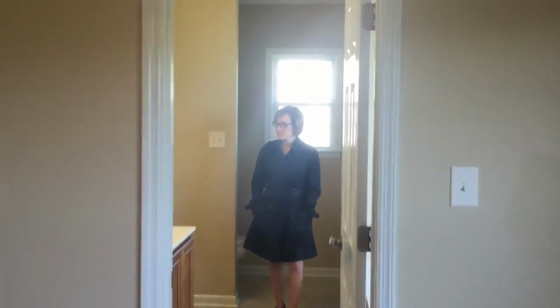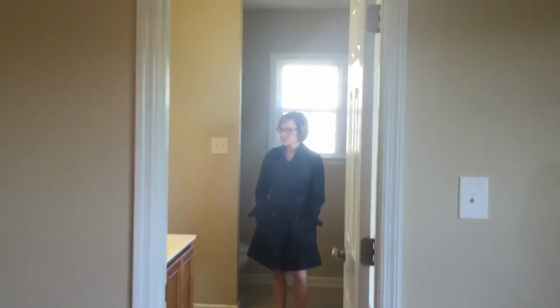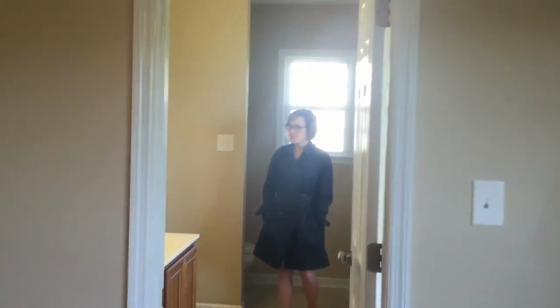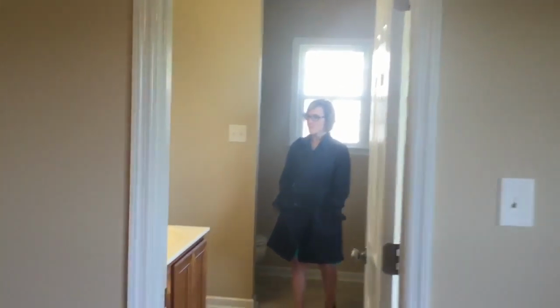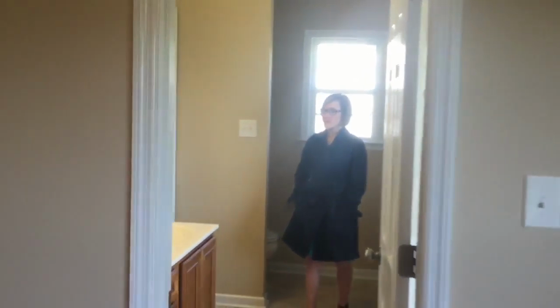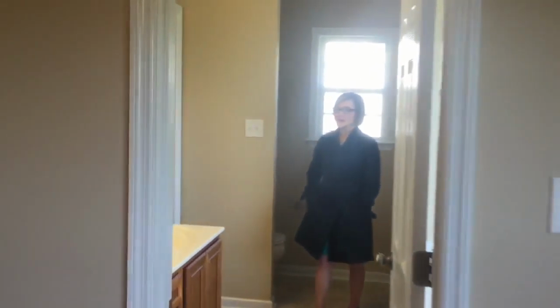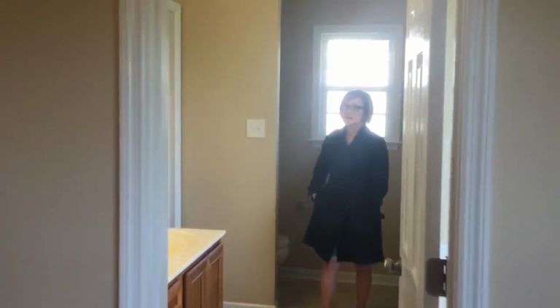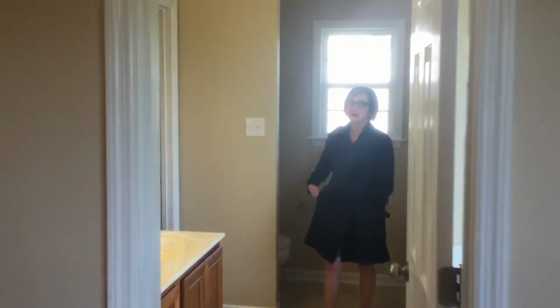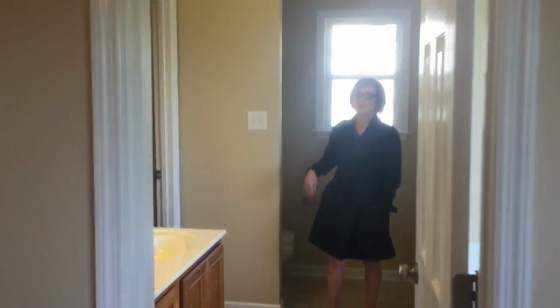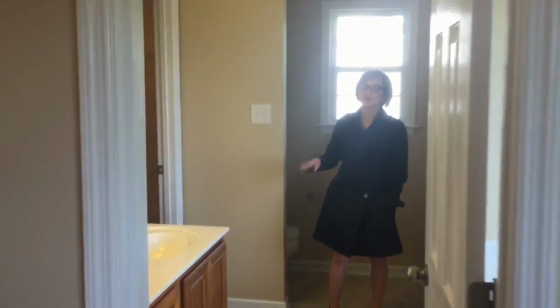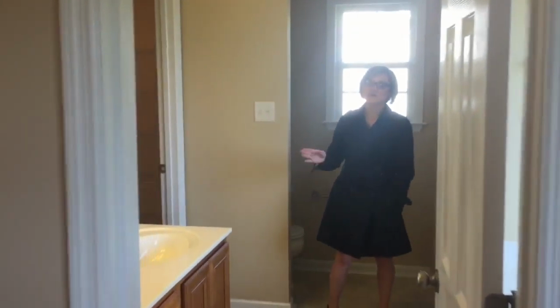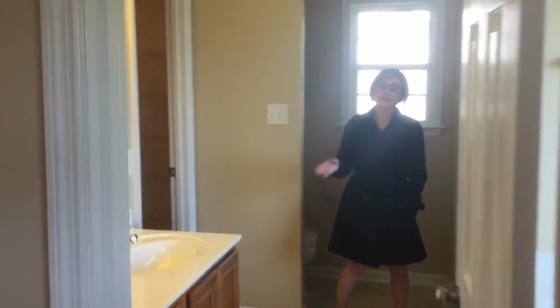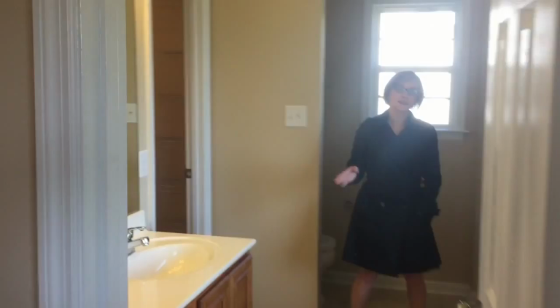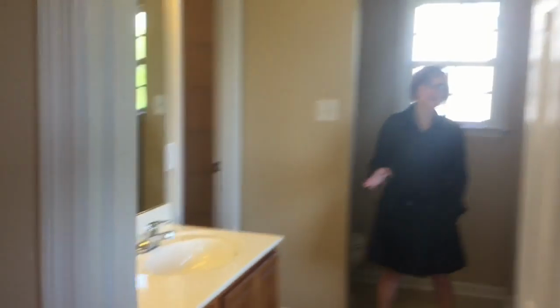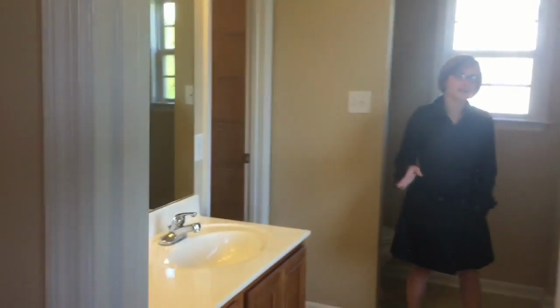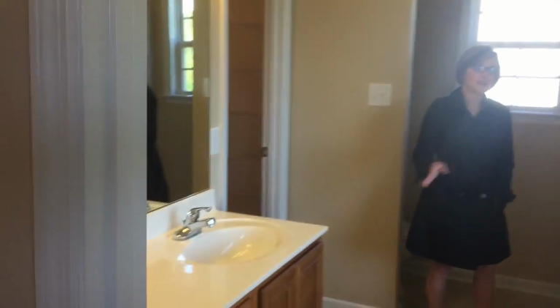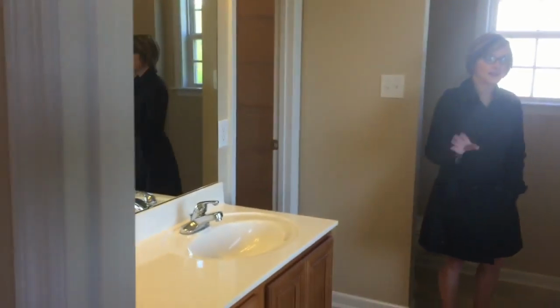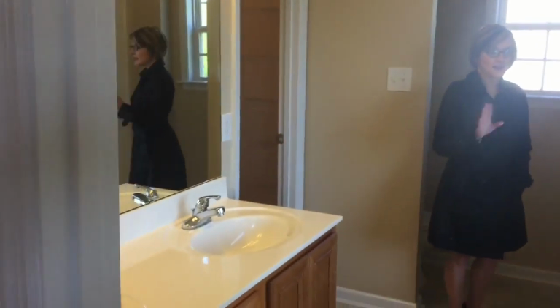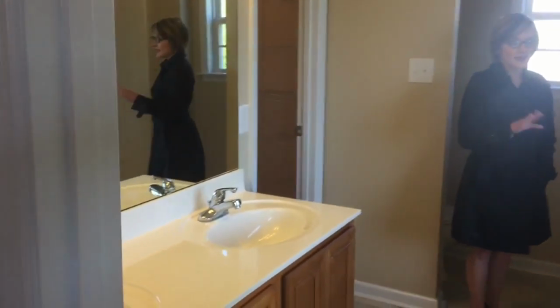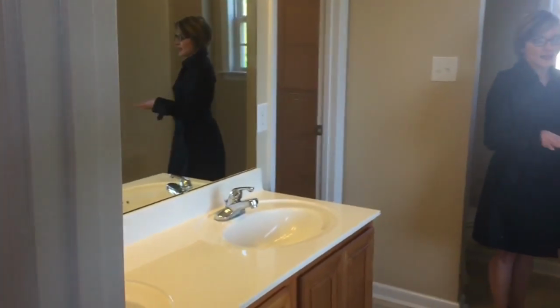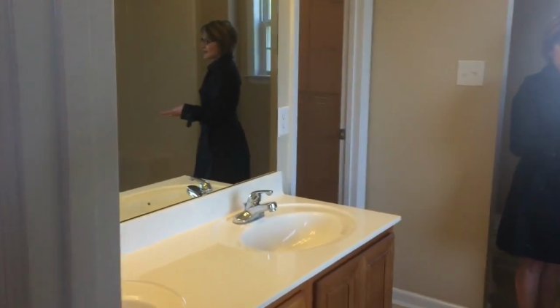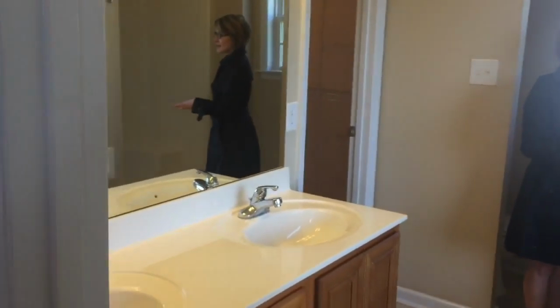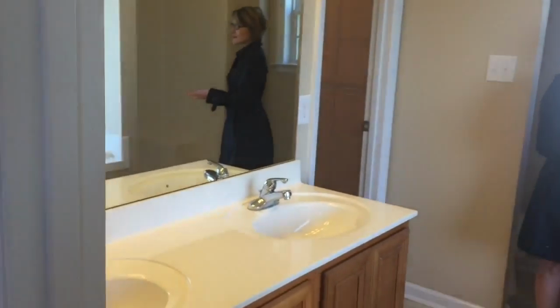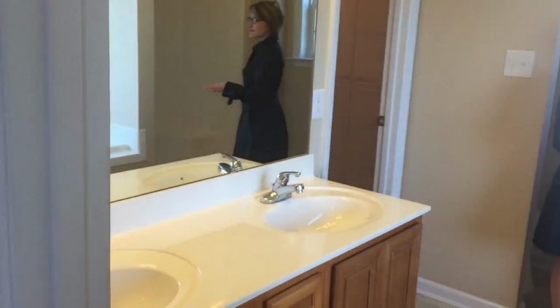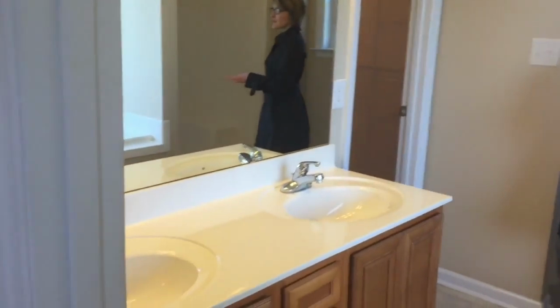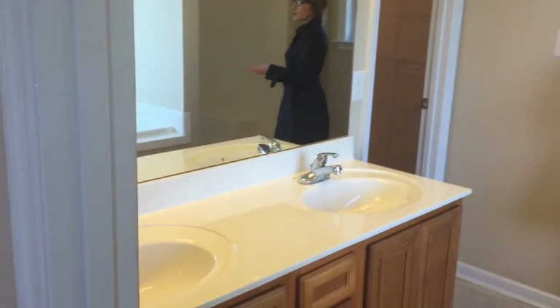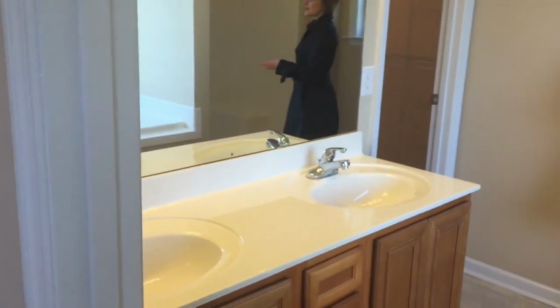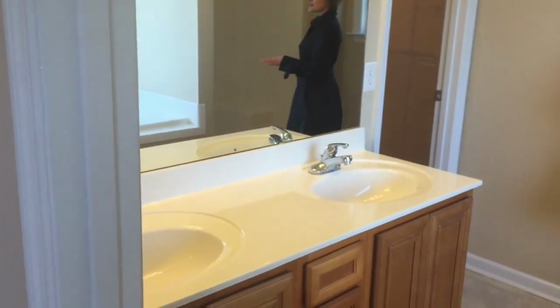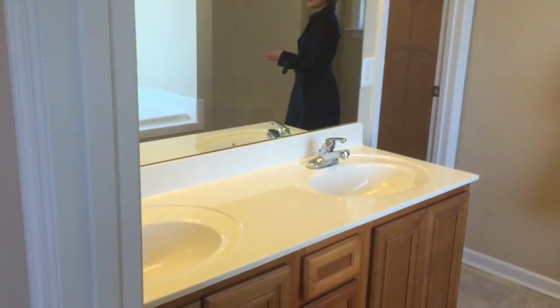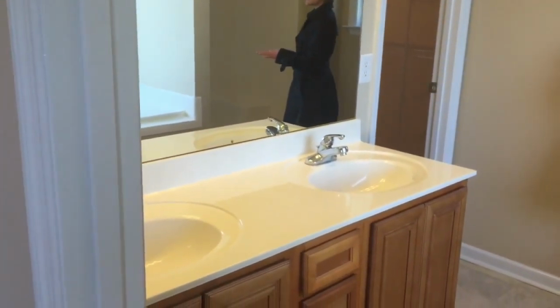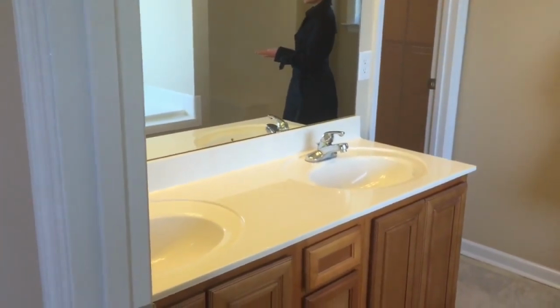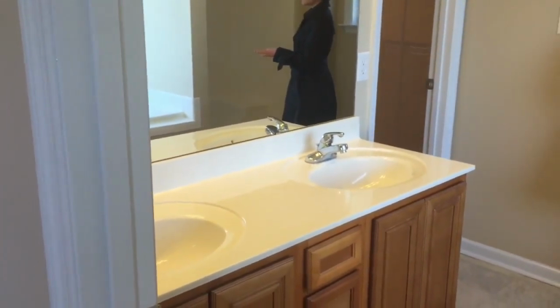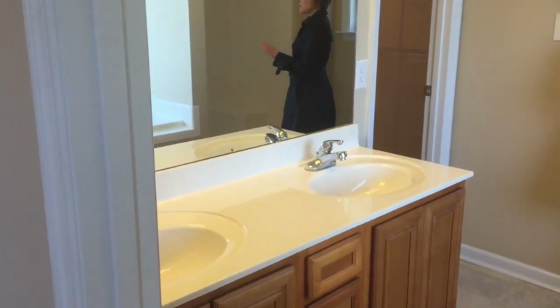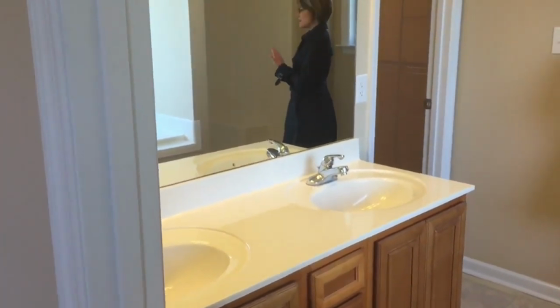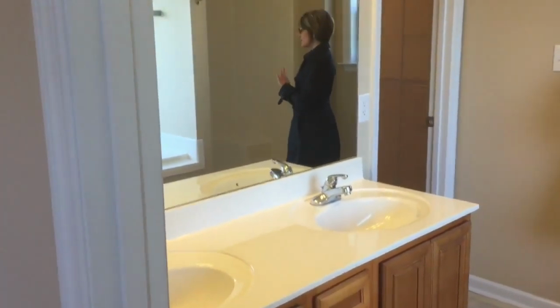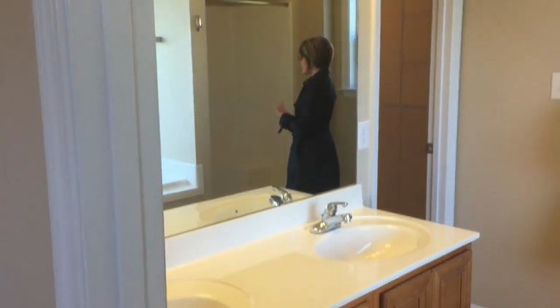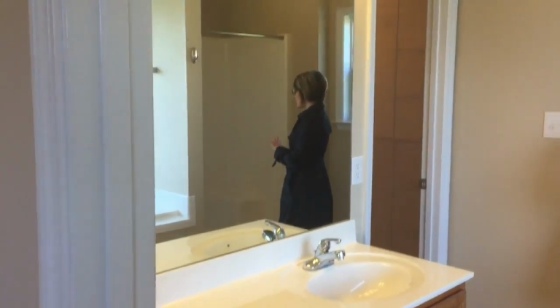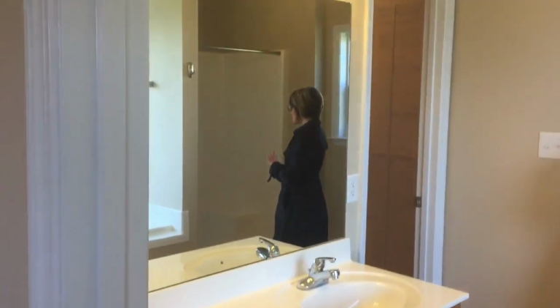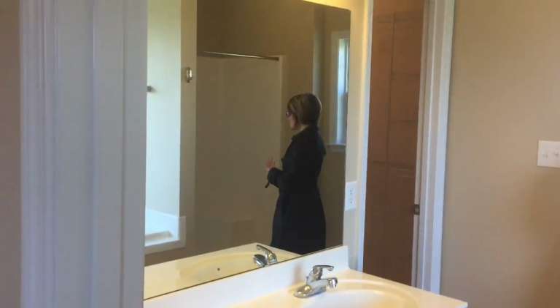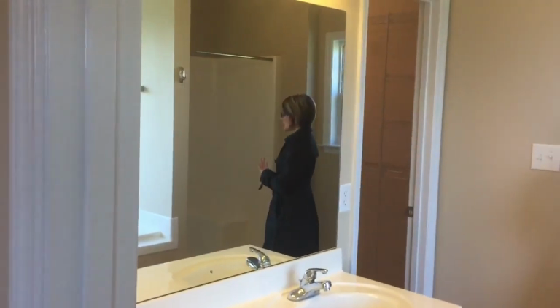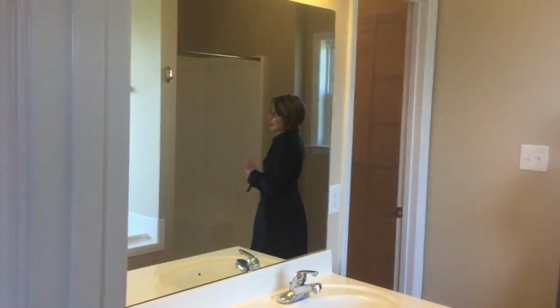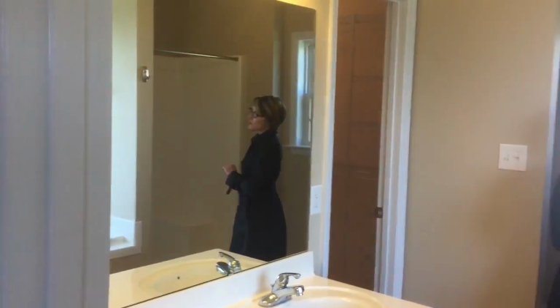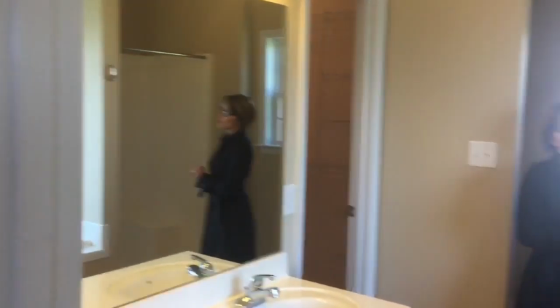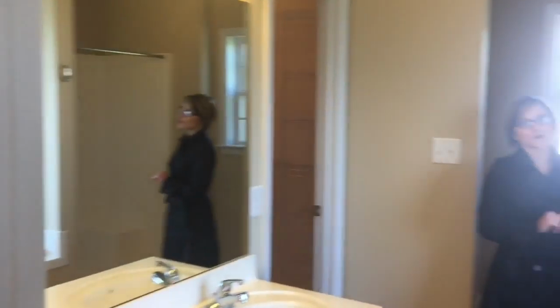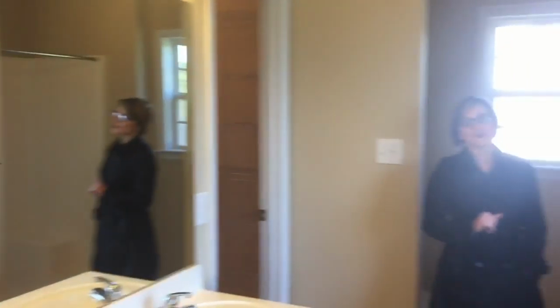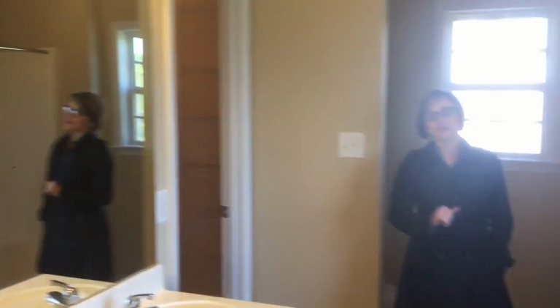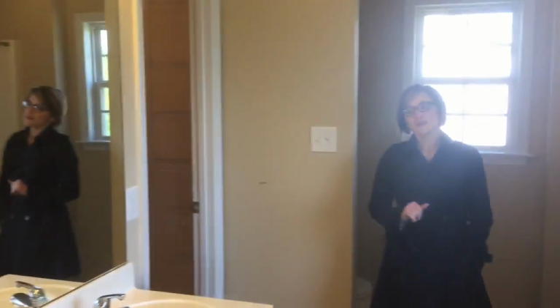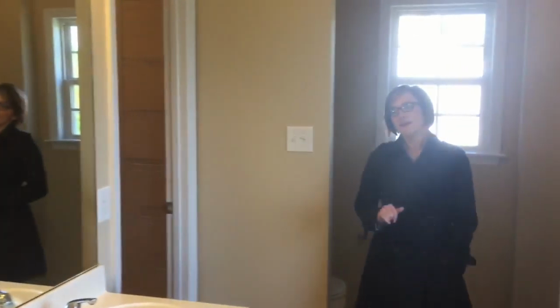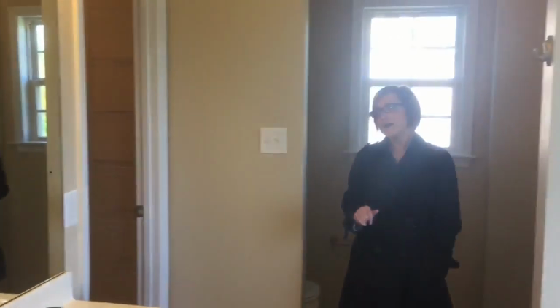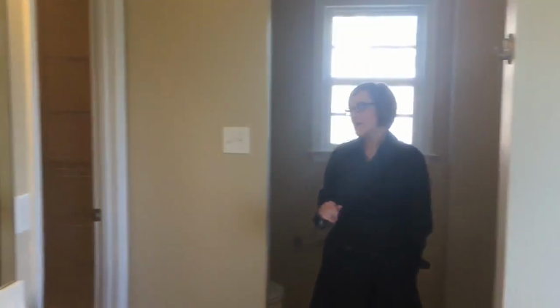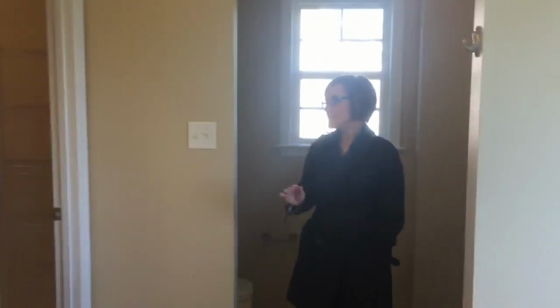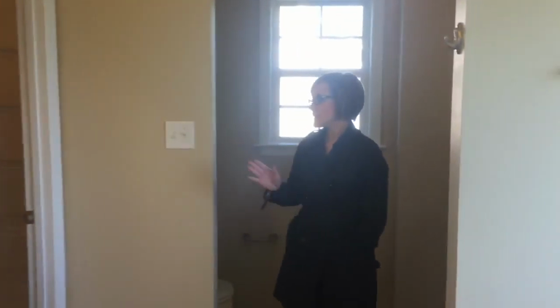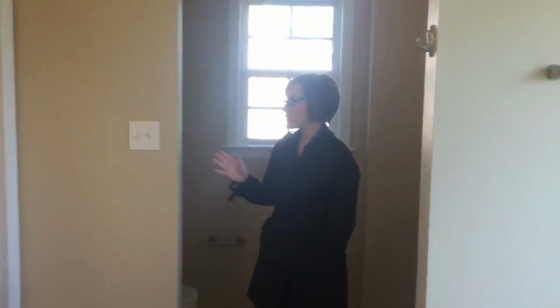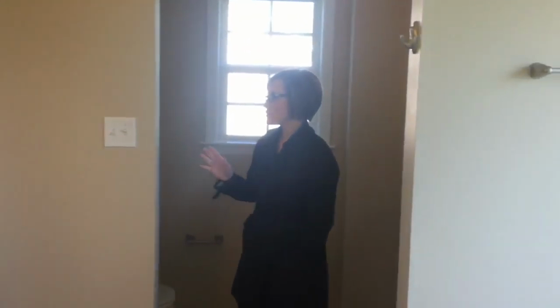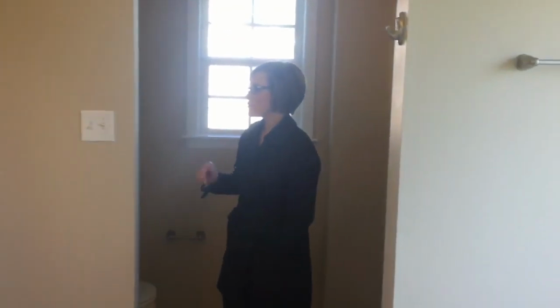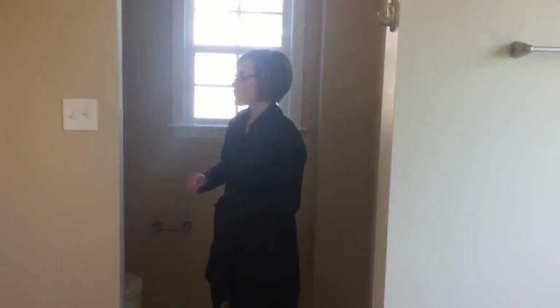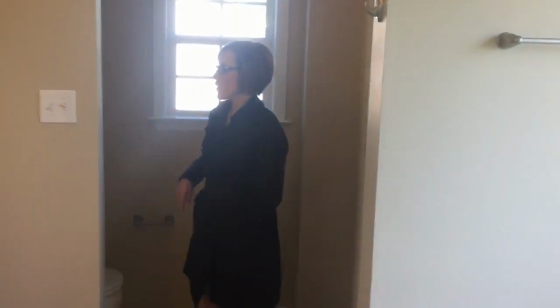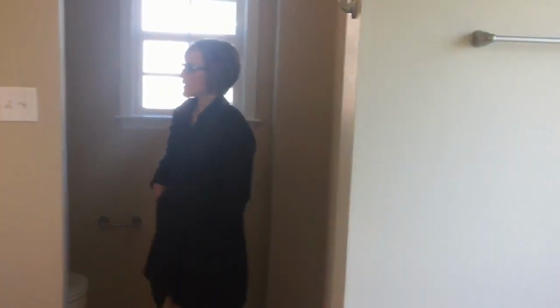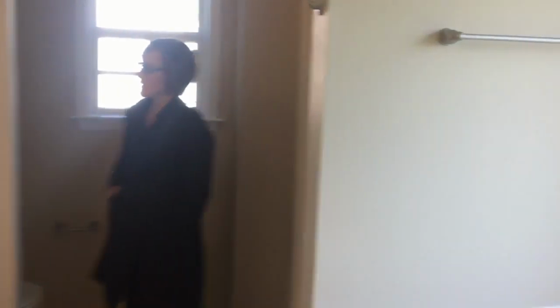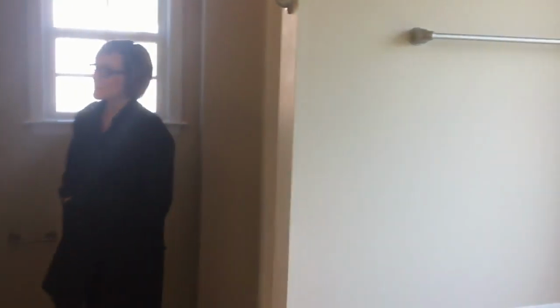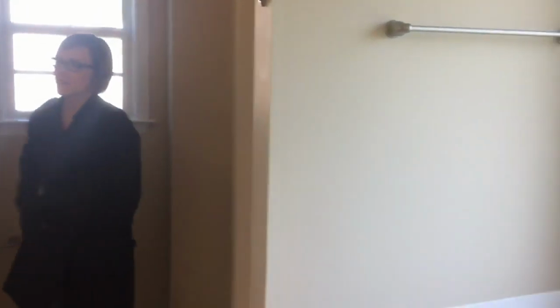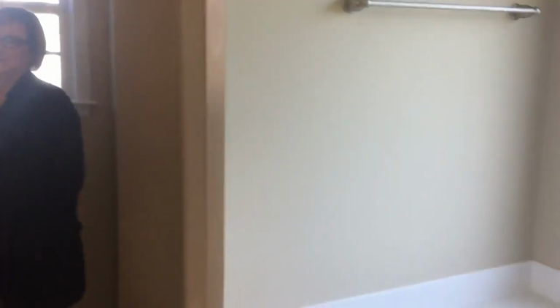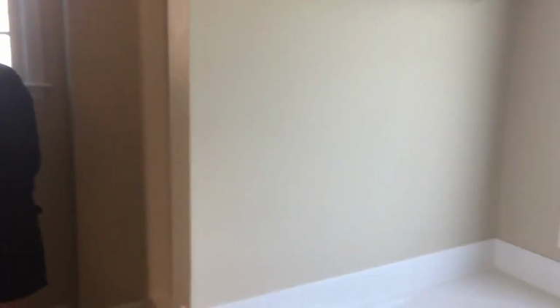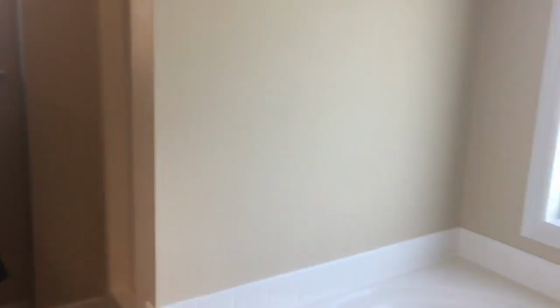In the master bath you've got a double vanity, a nice soaking tub, a separate shower, and then a huge walk-in closet.